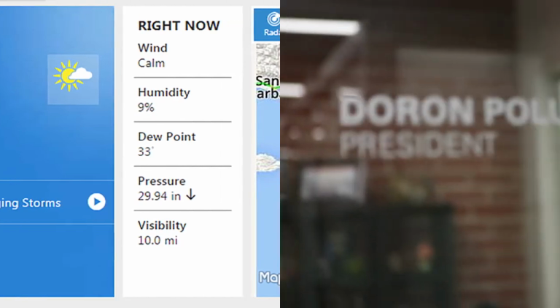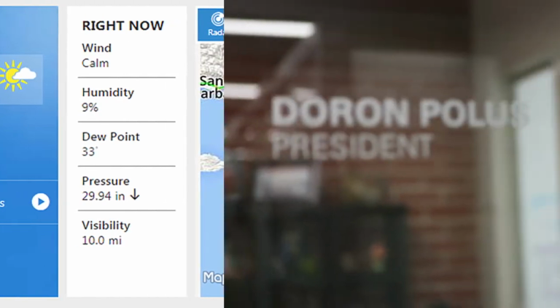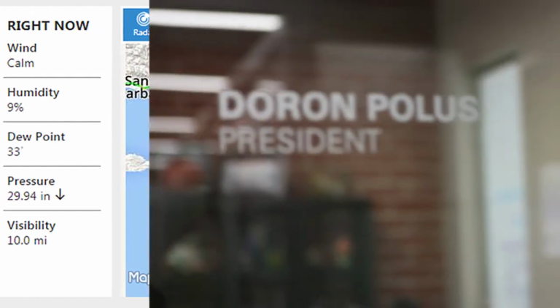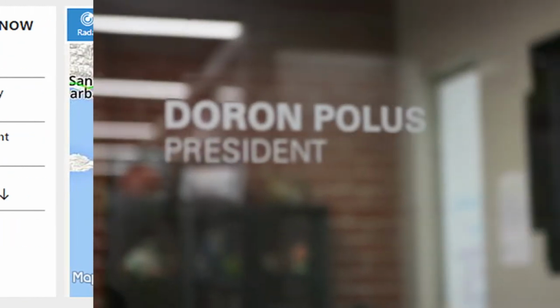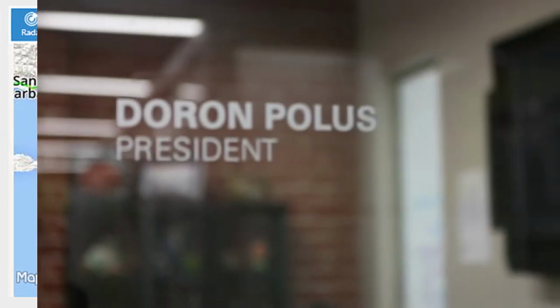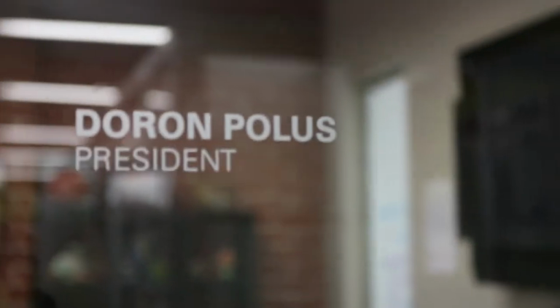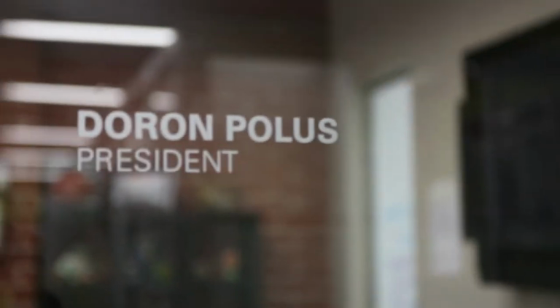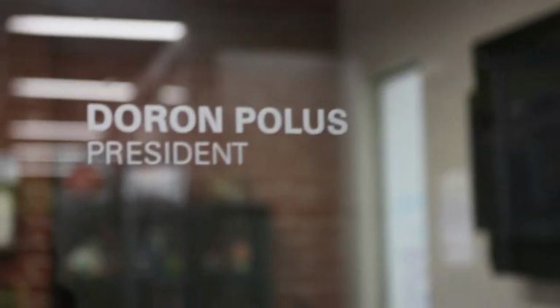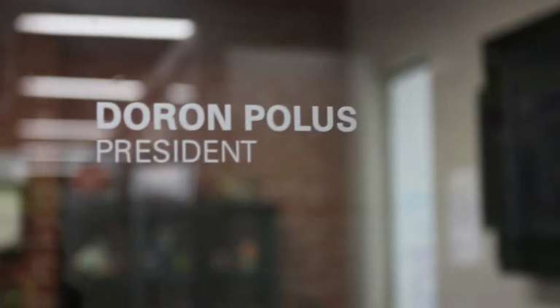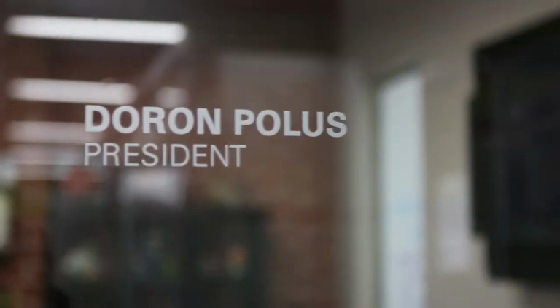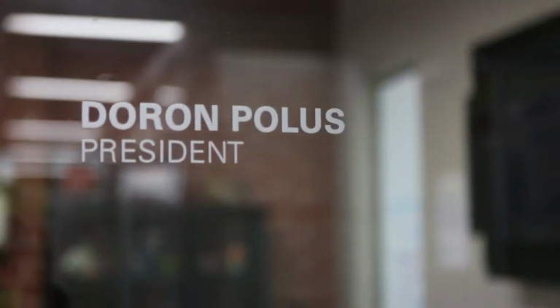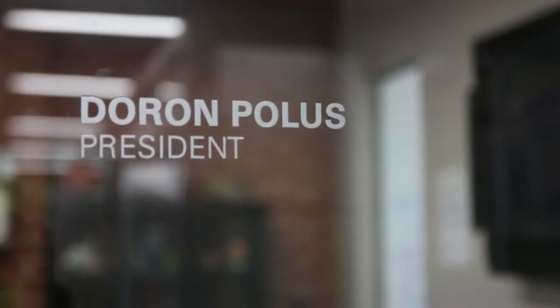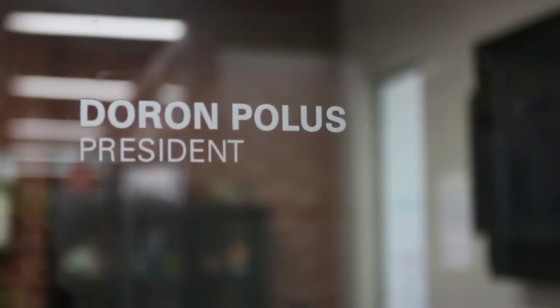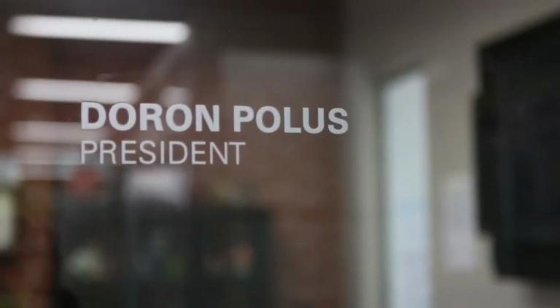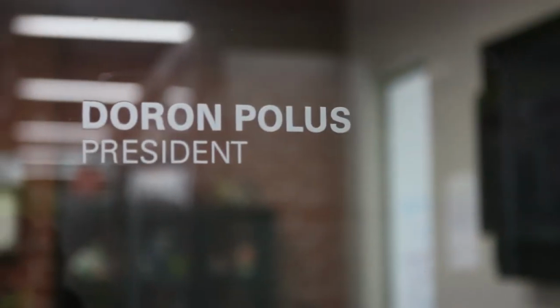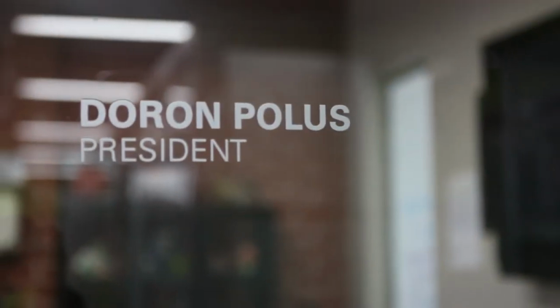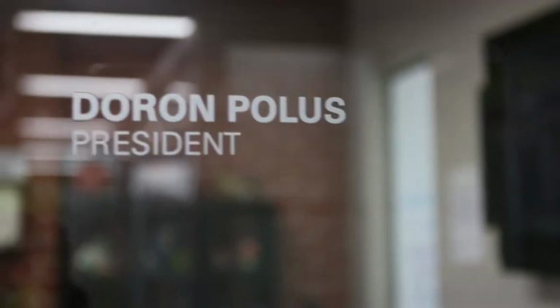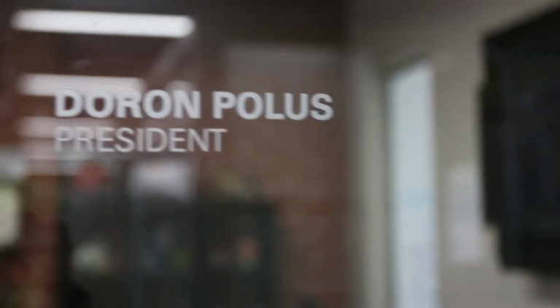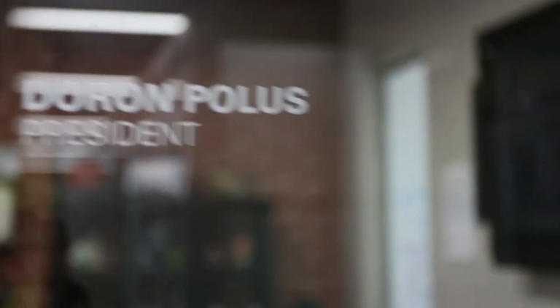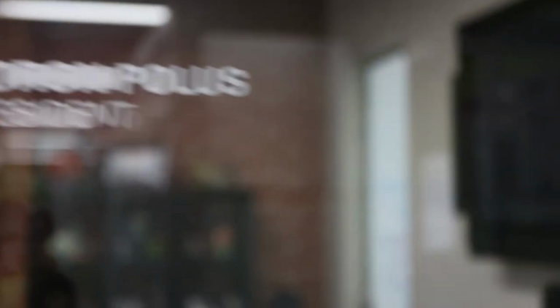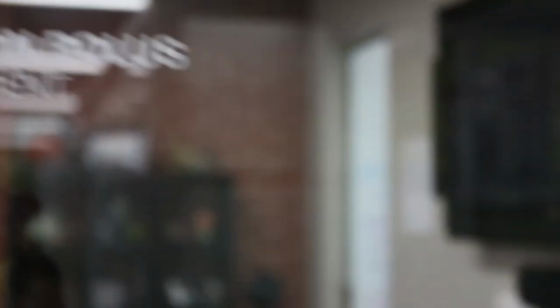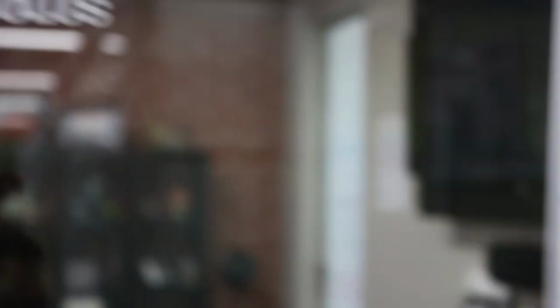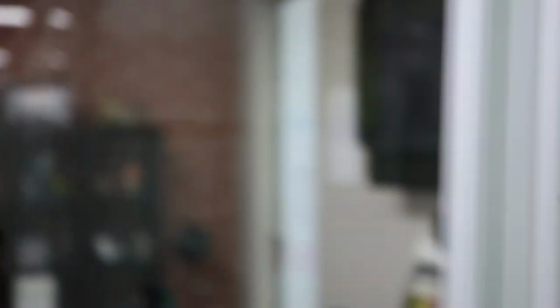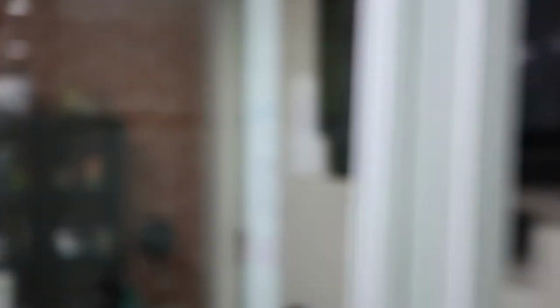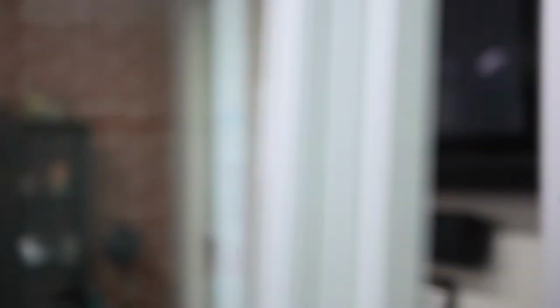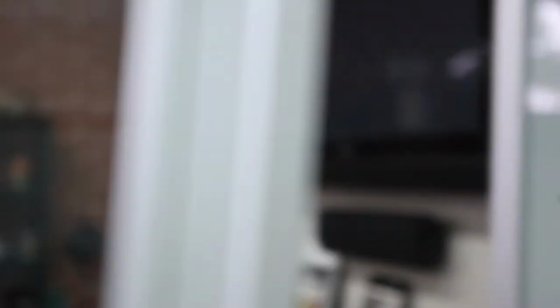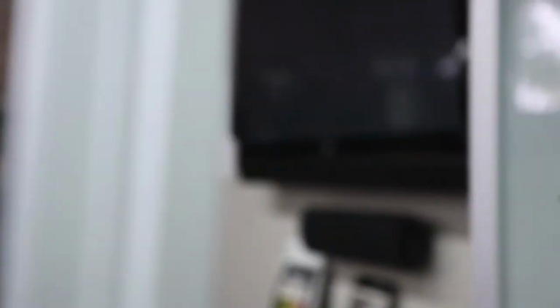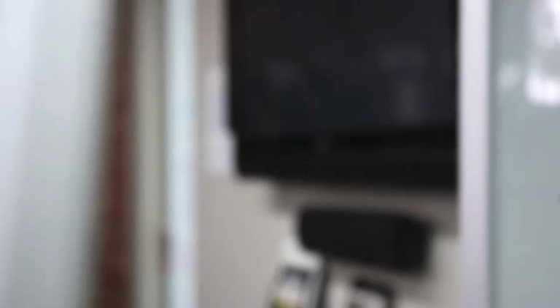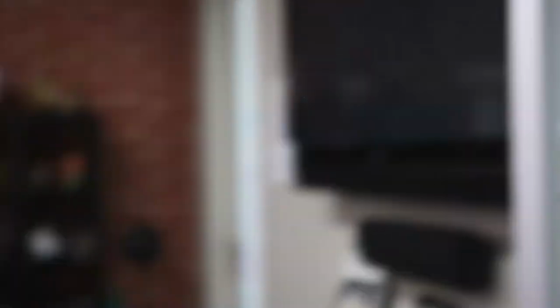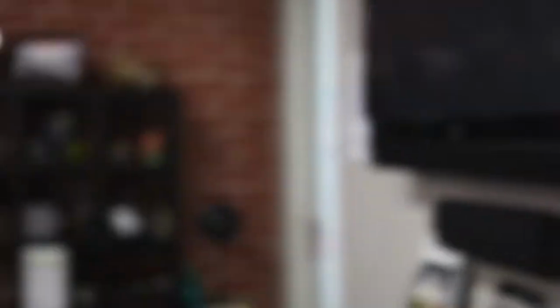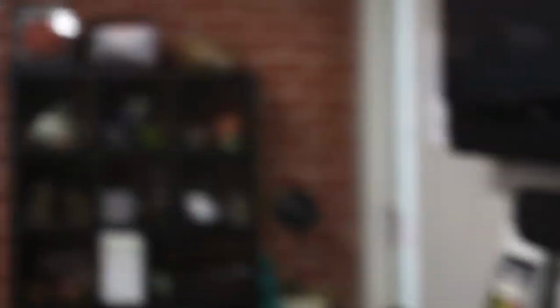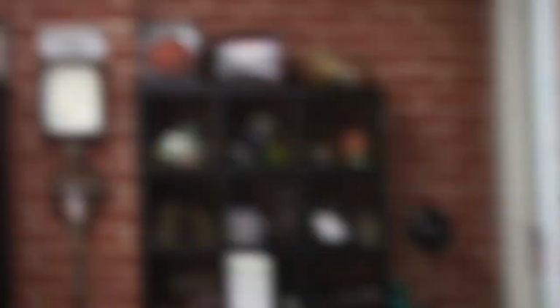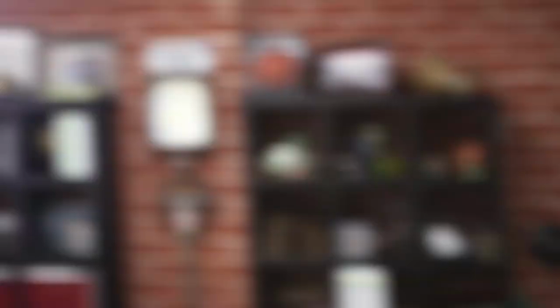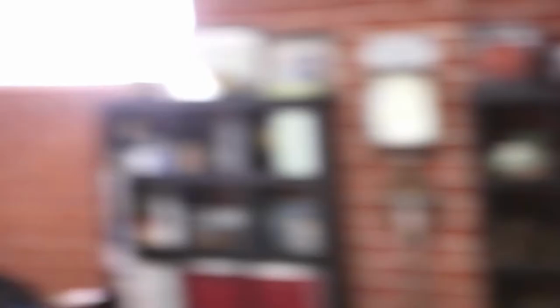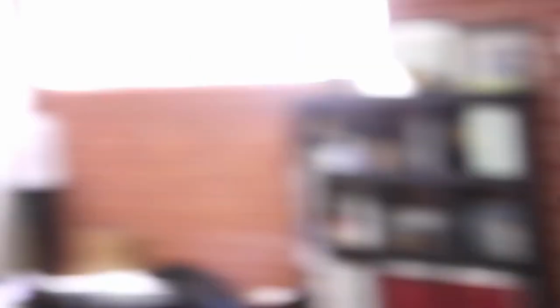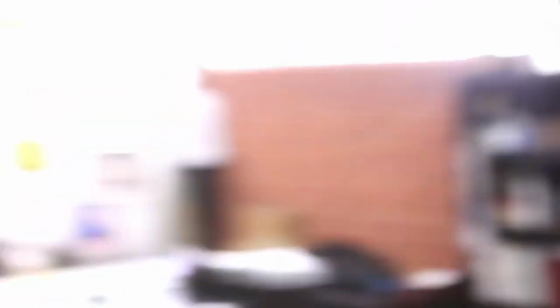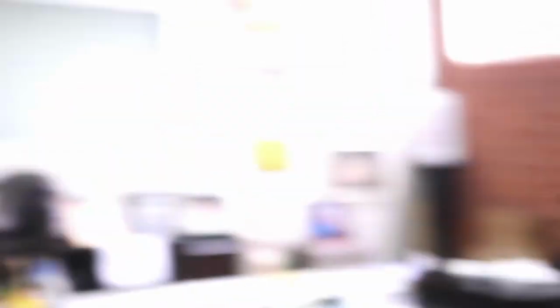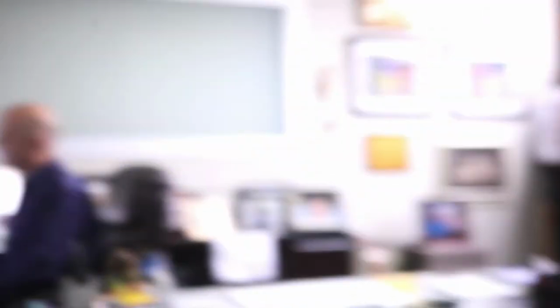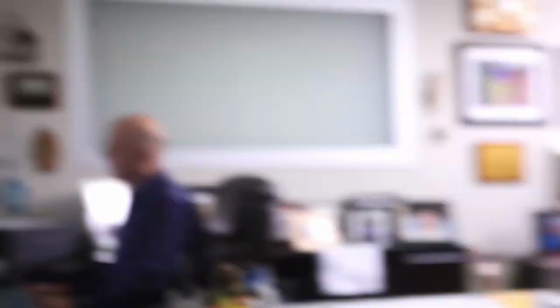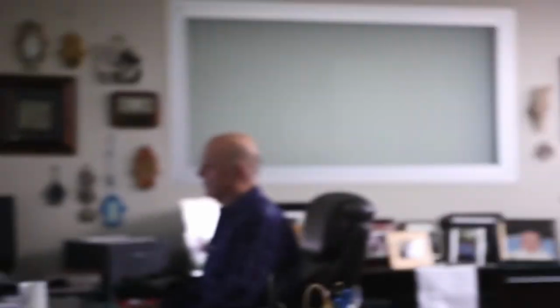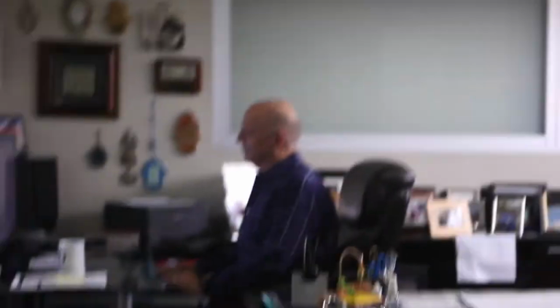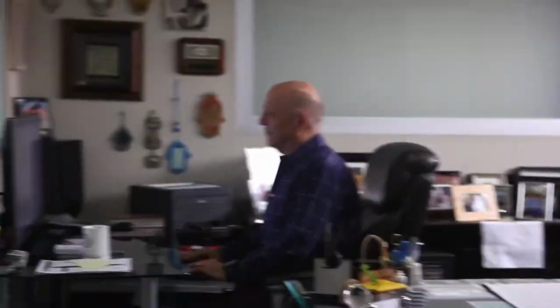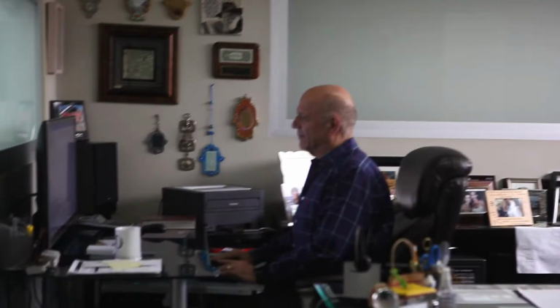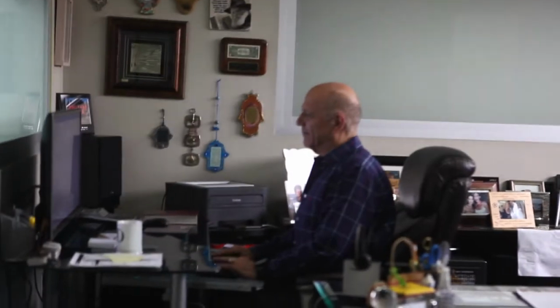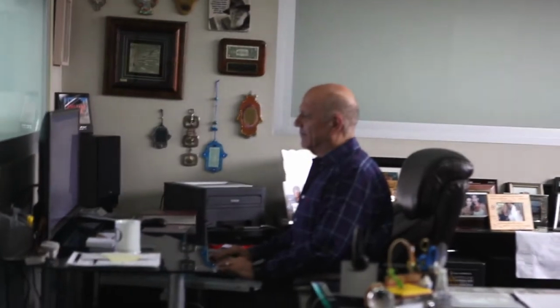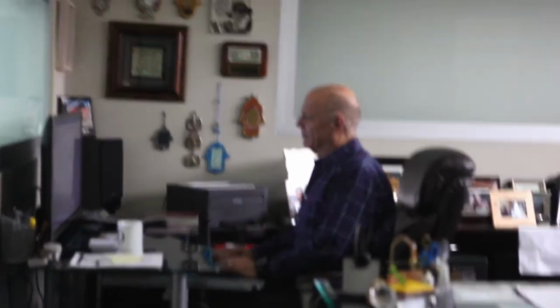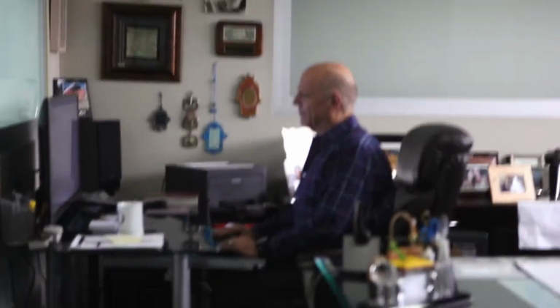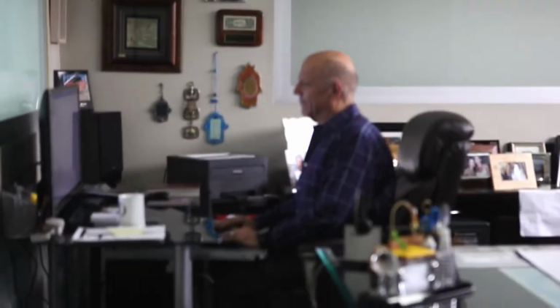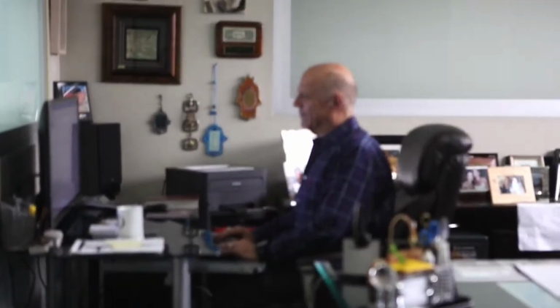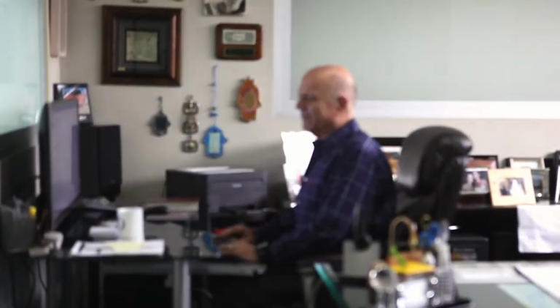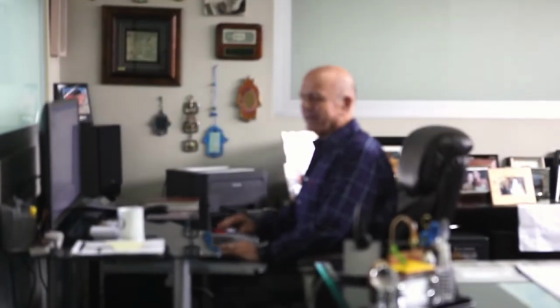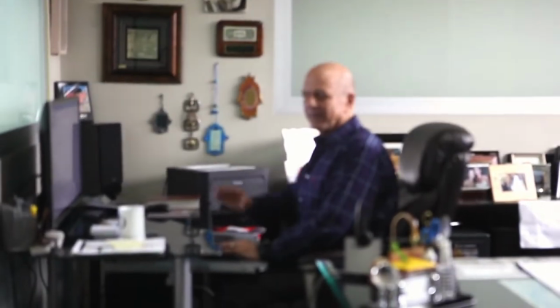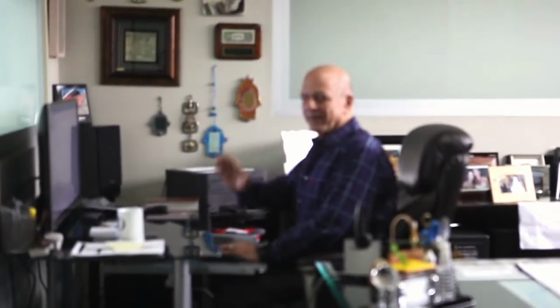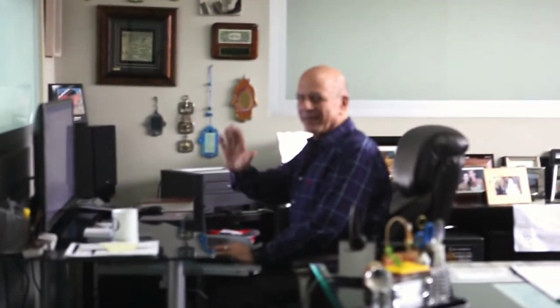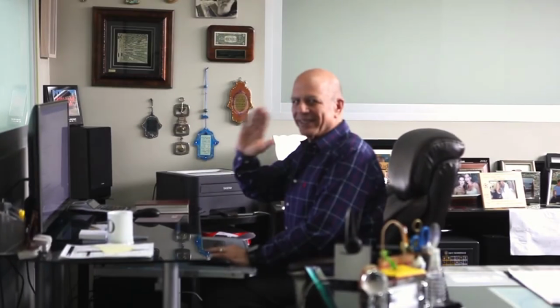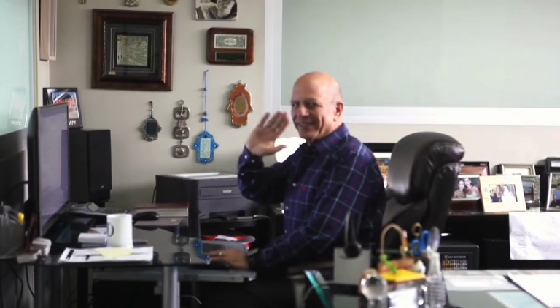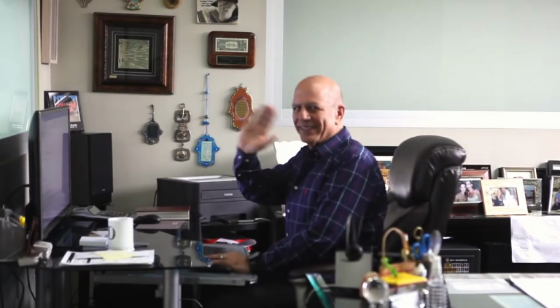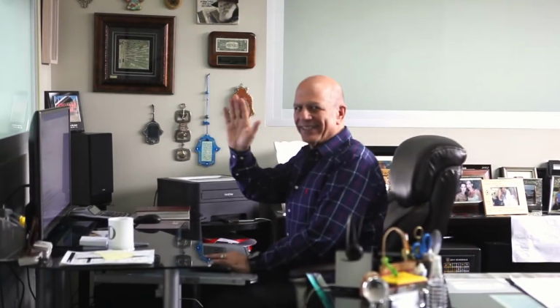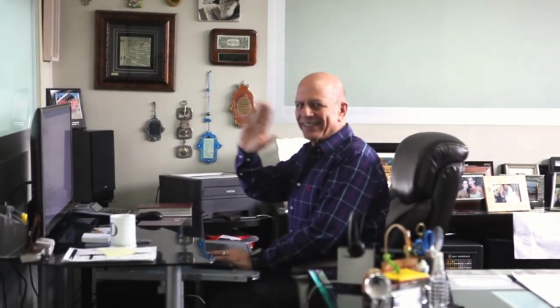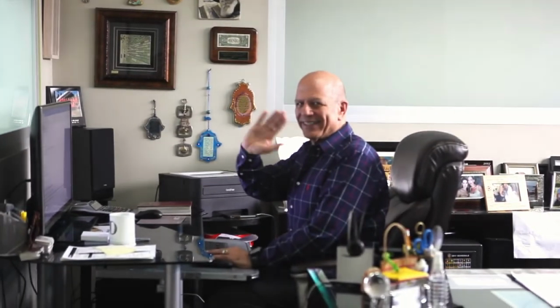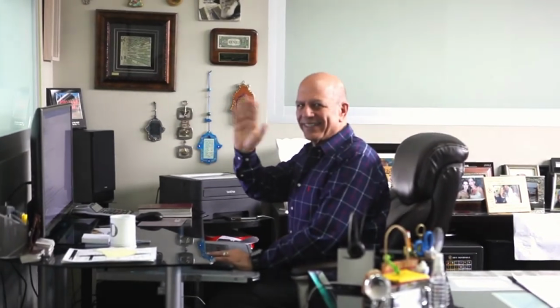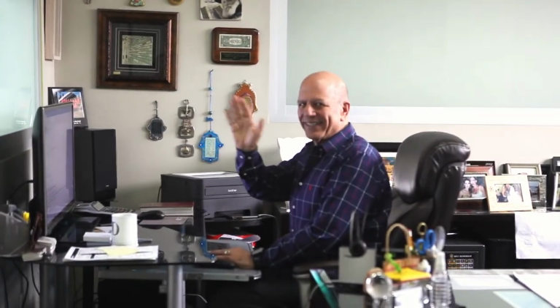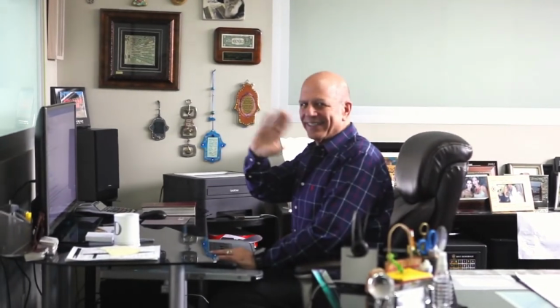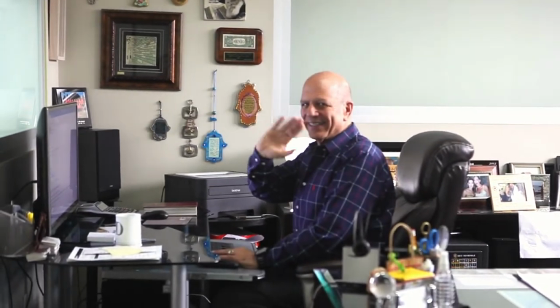Let's swing by Duran's office to say hi — he's our boss. Hi, Duran. You the man.